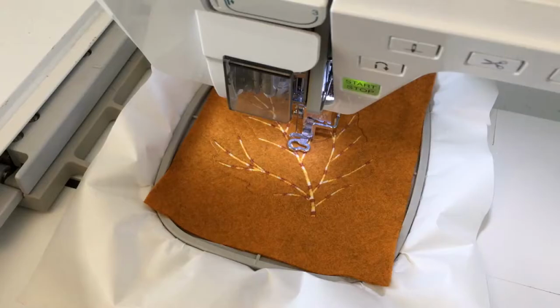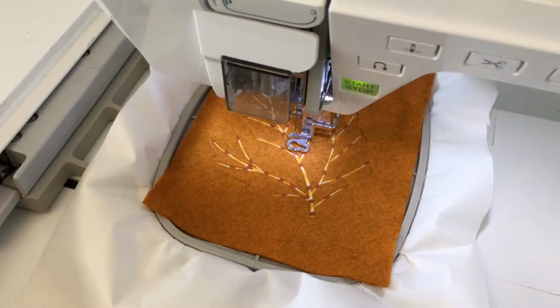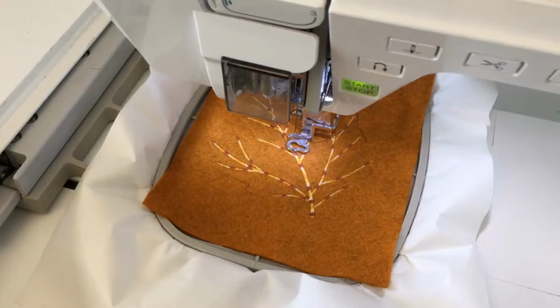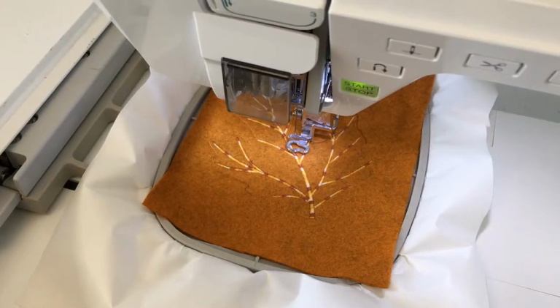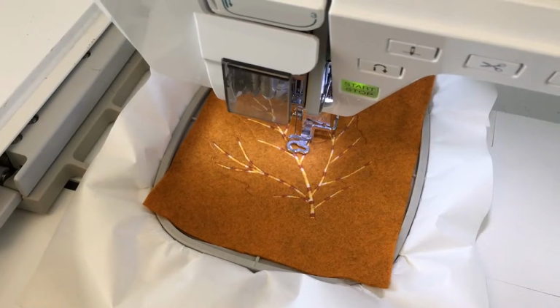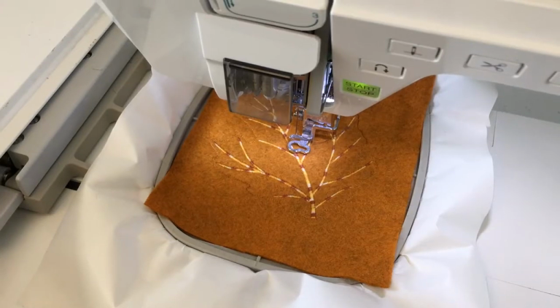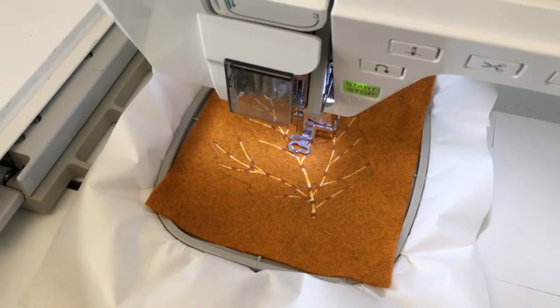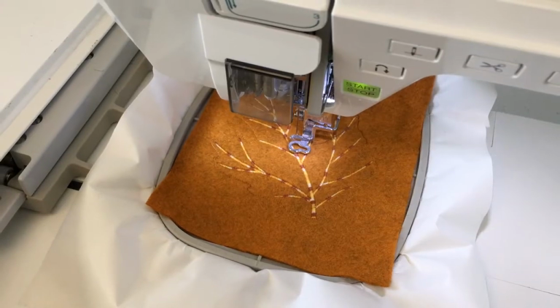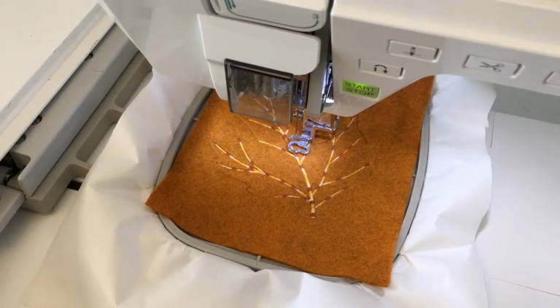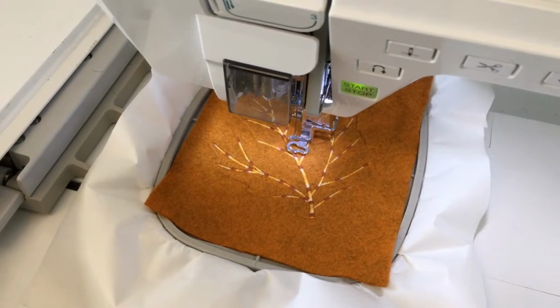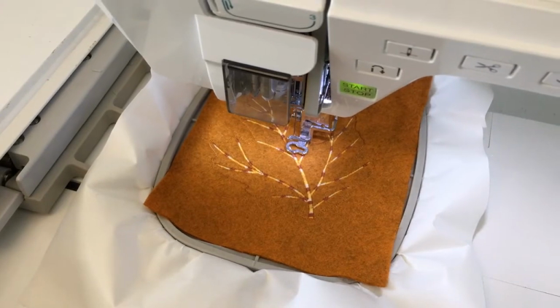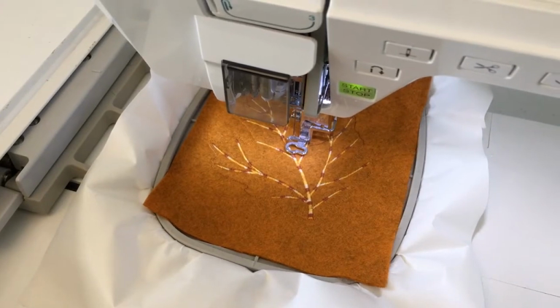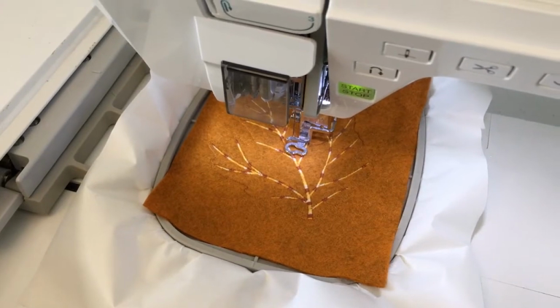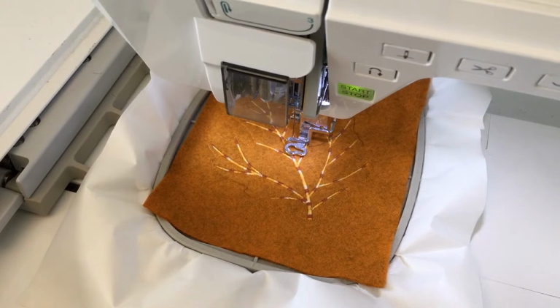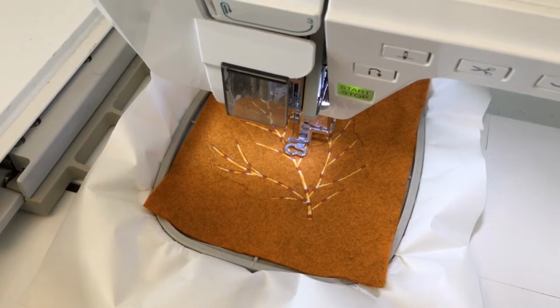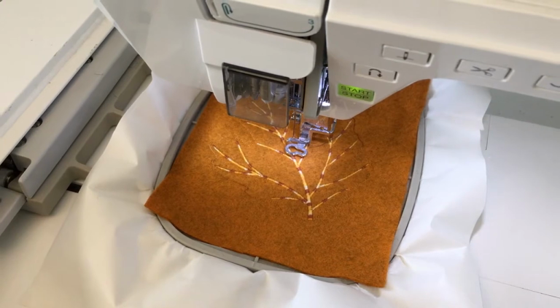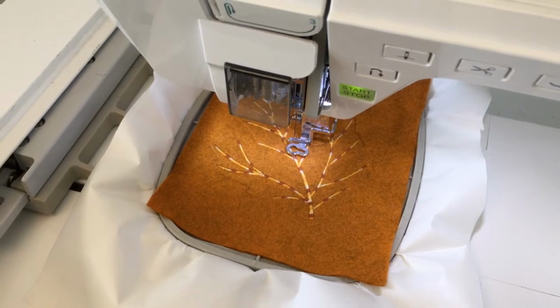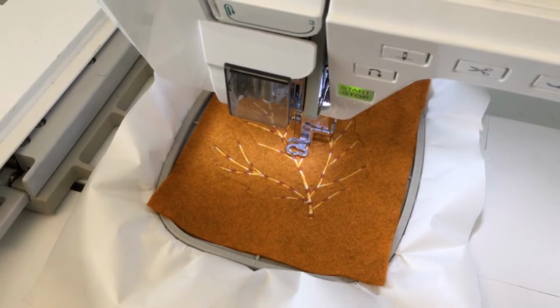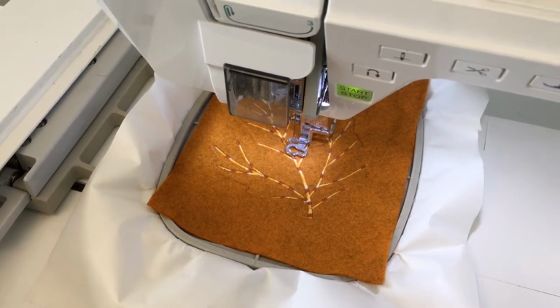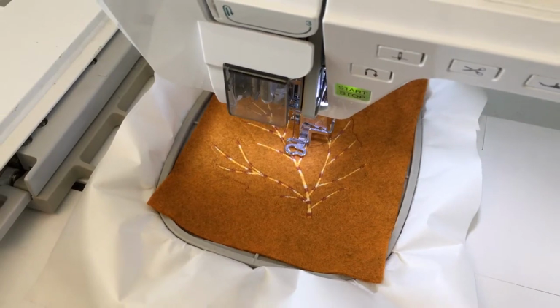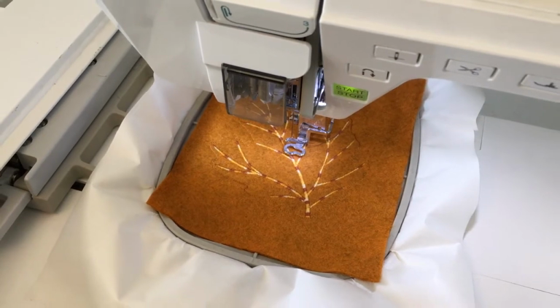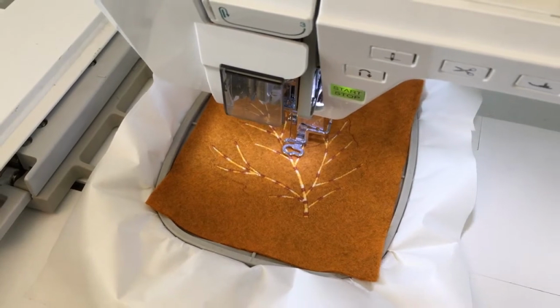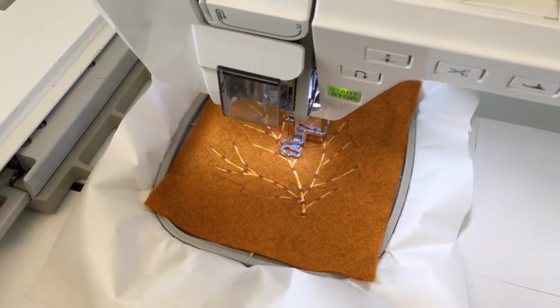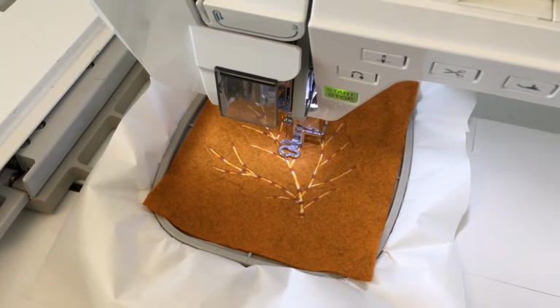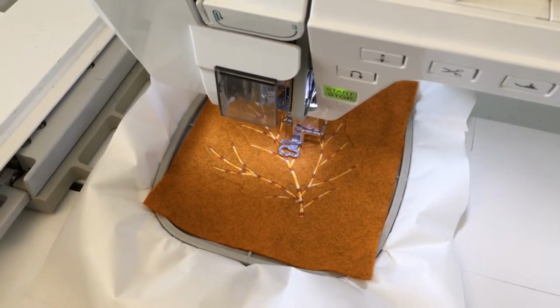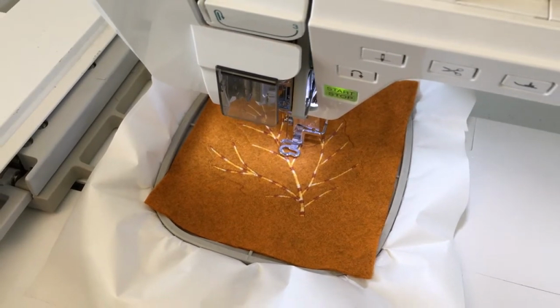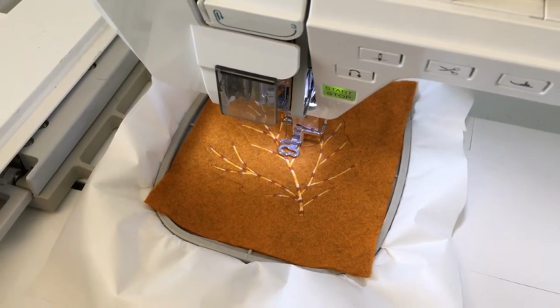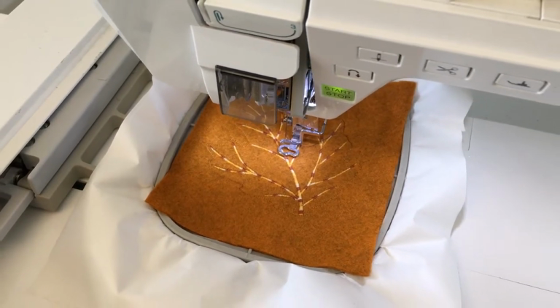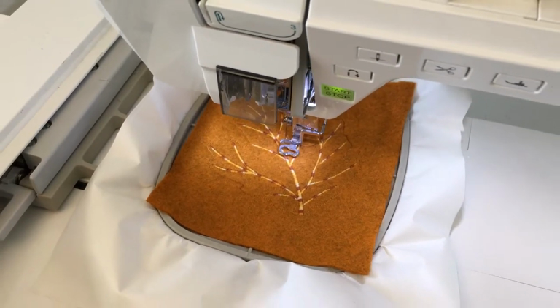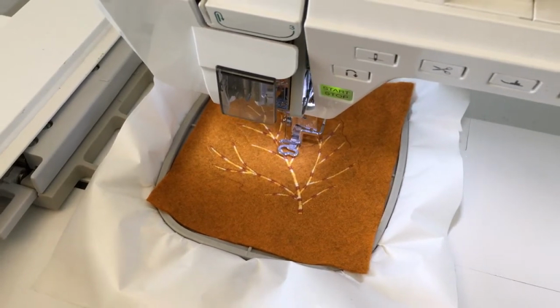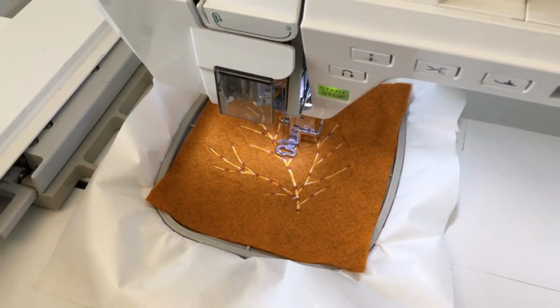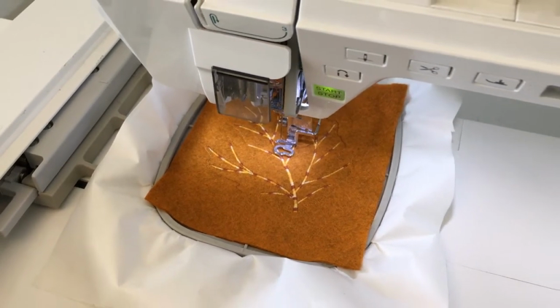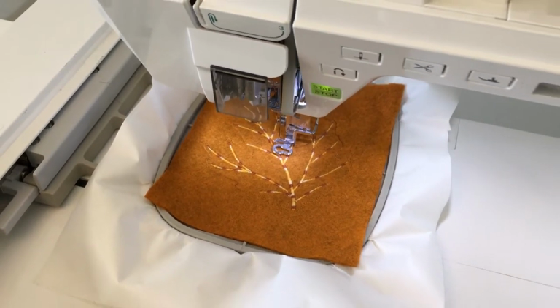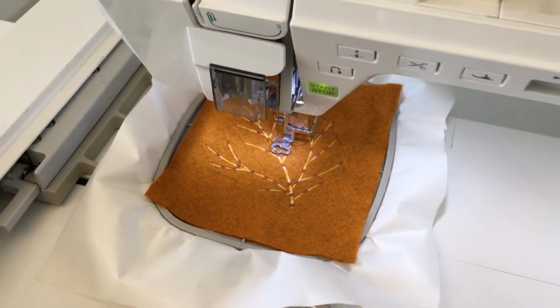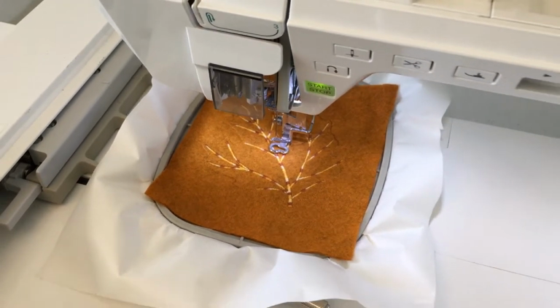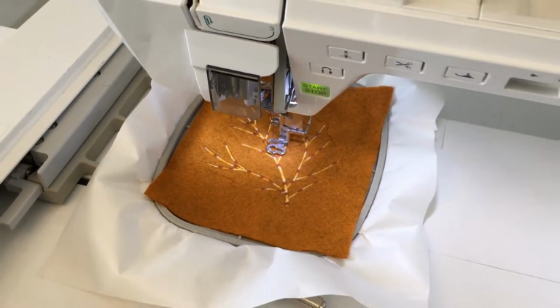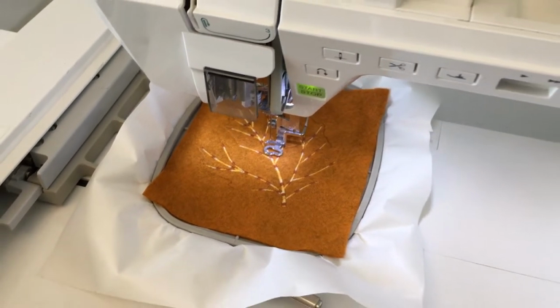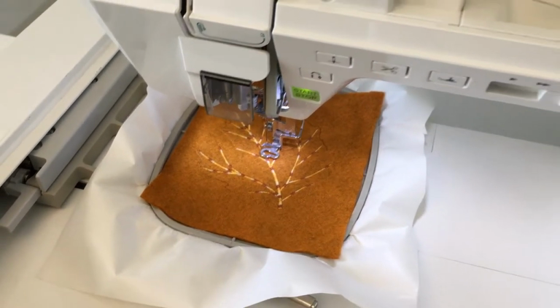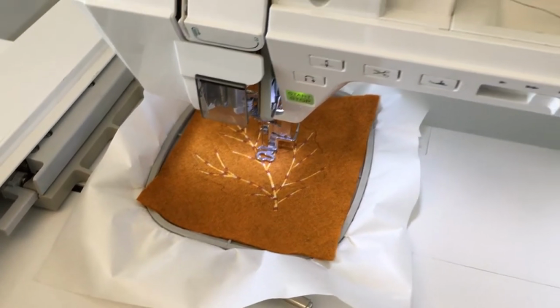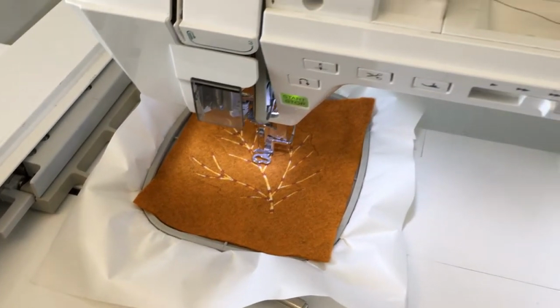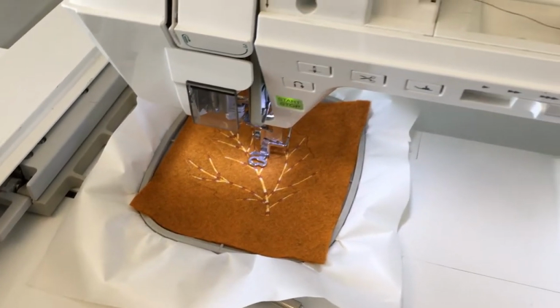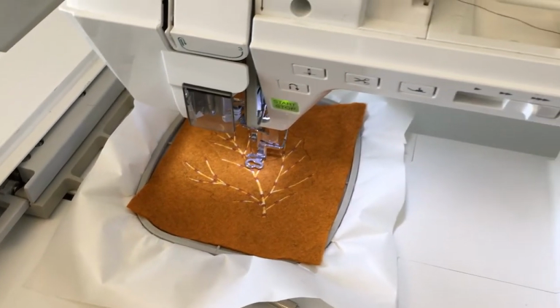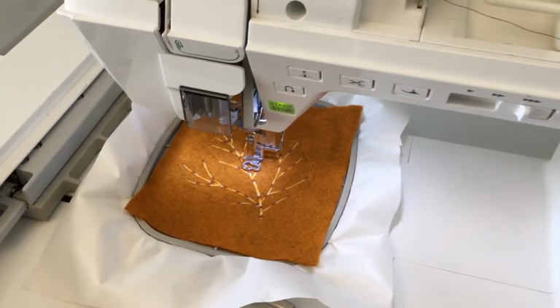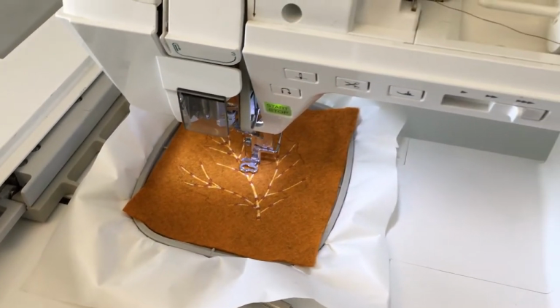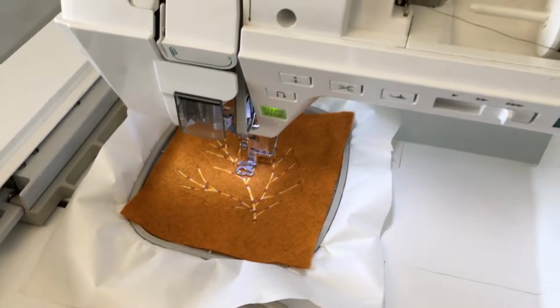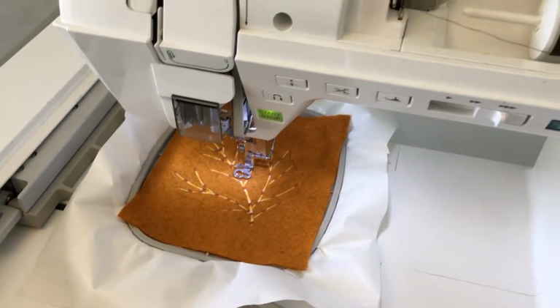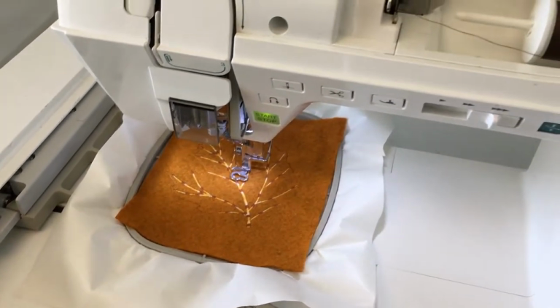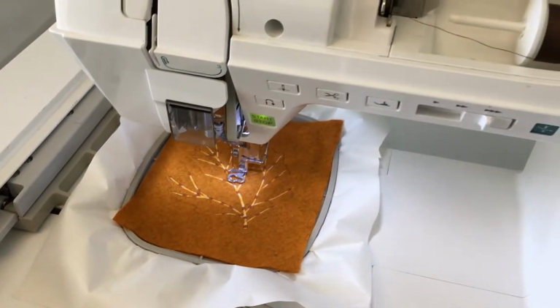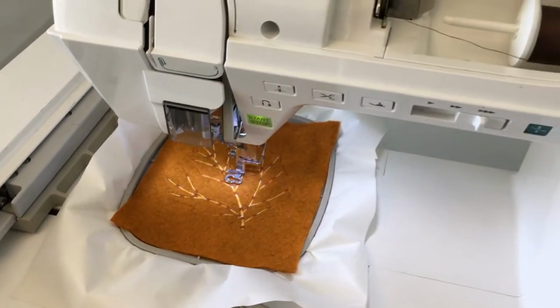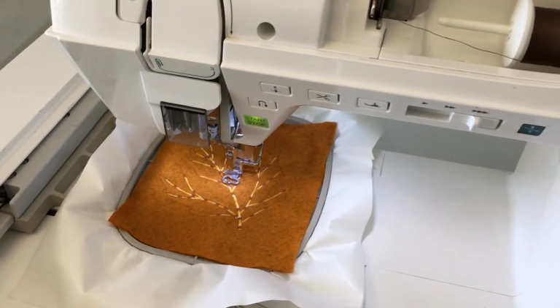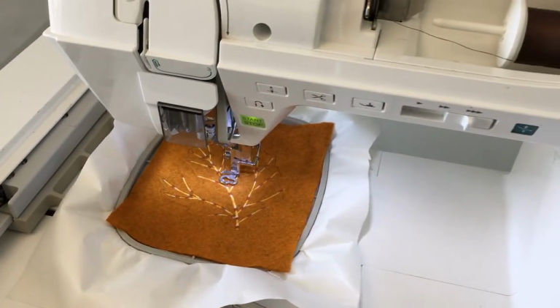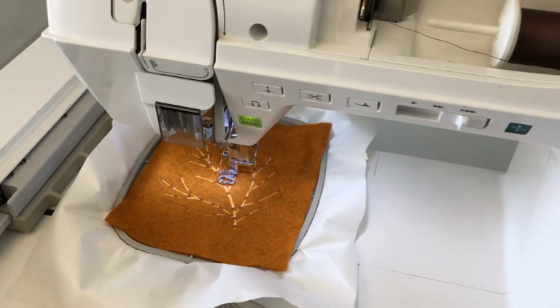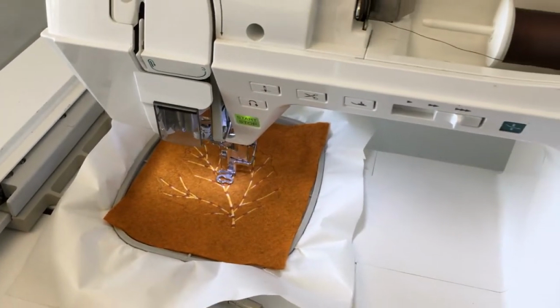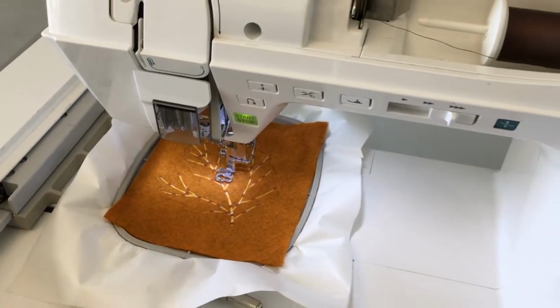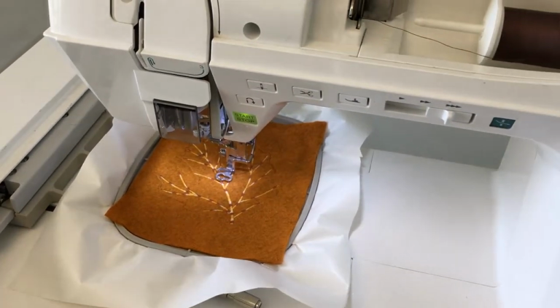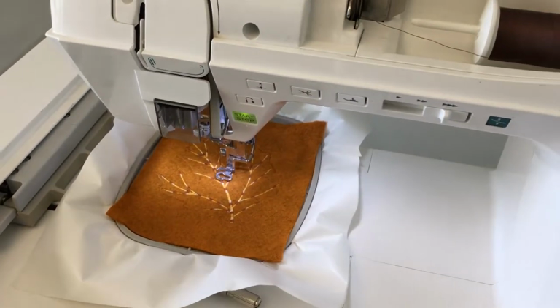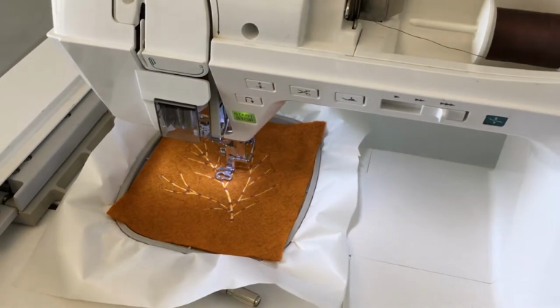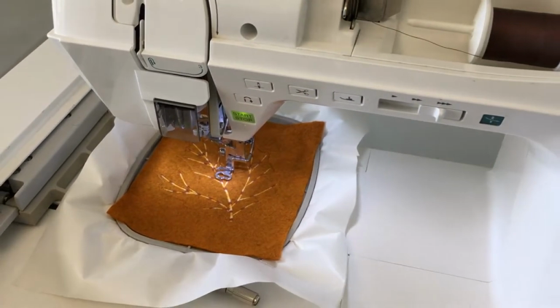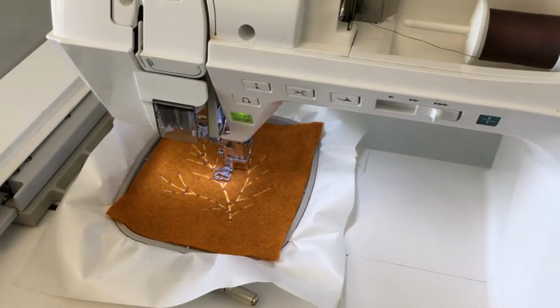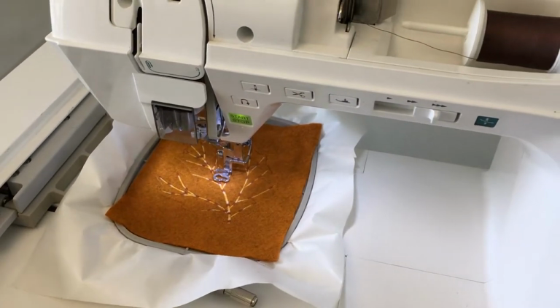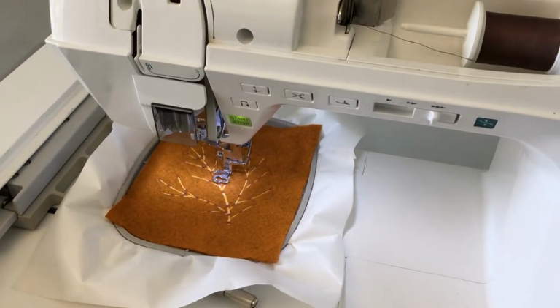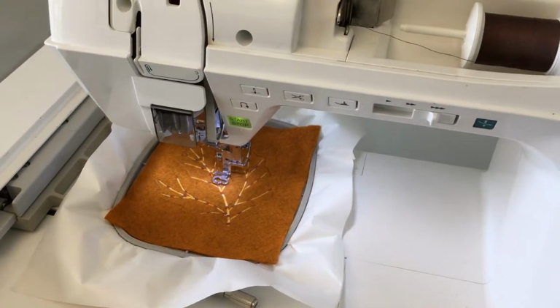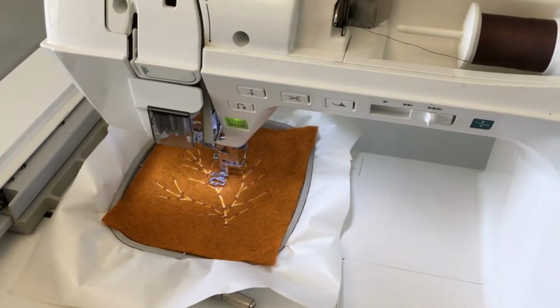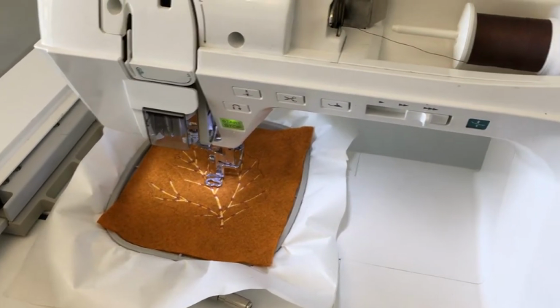I didn't like how light my outline stitching was, so I went back to my outline stitch sequence and went over again with a much darker color.